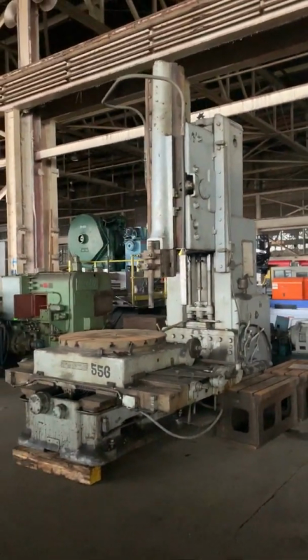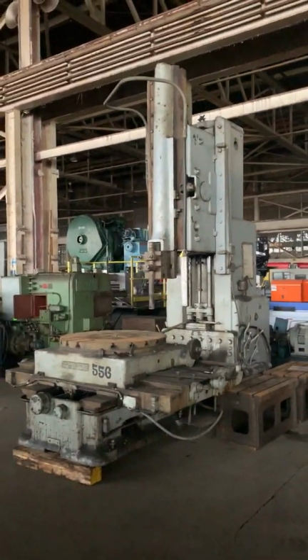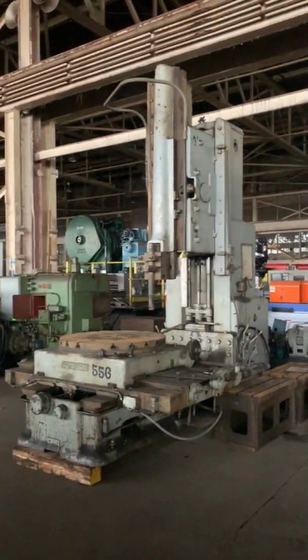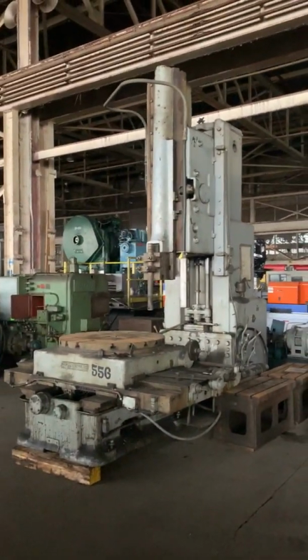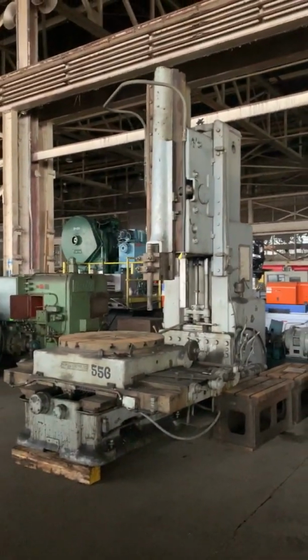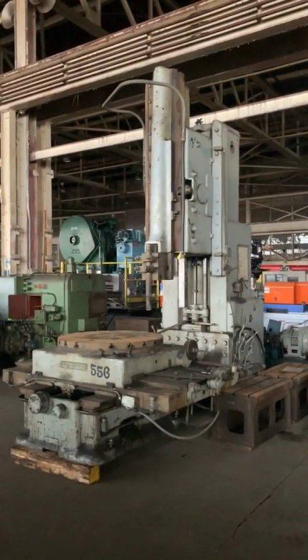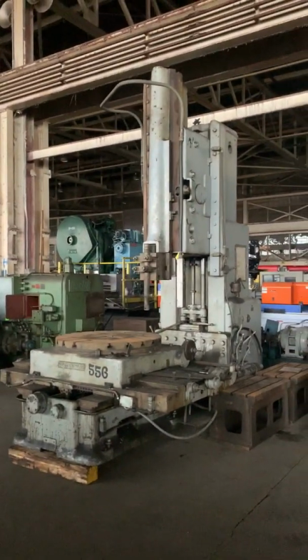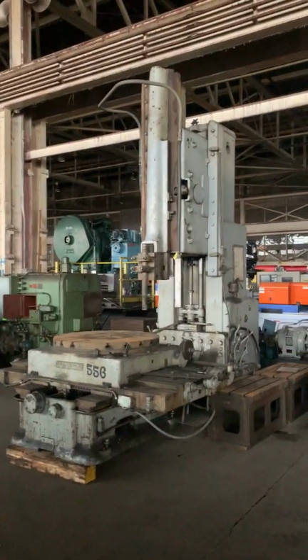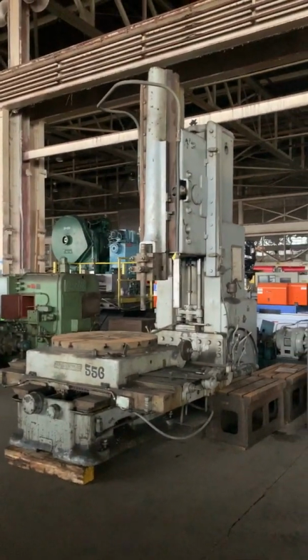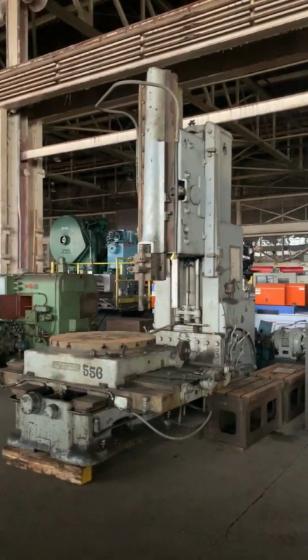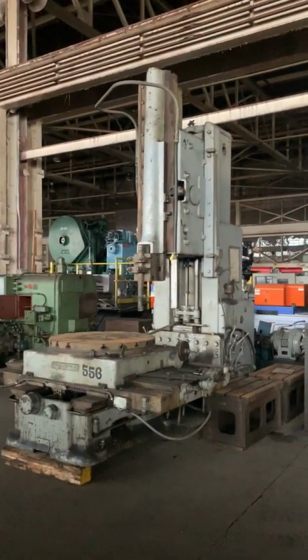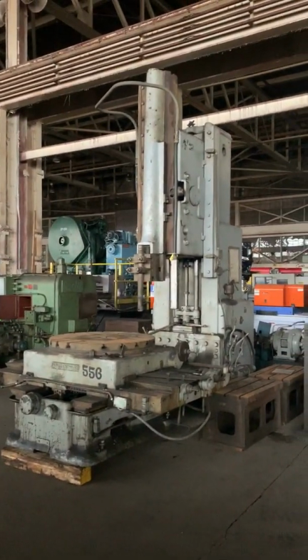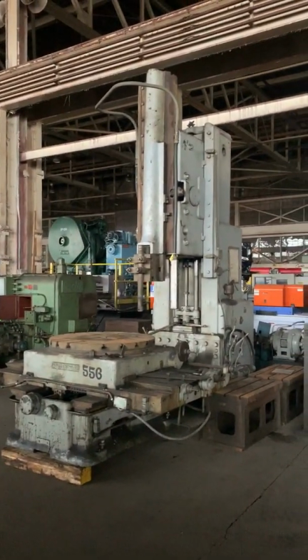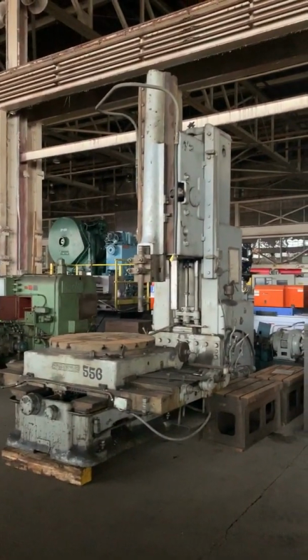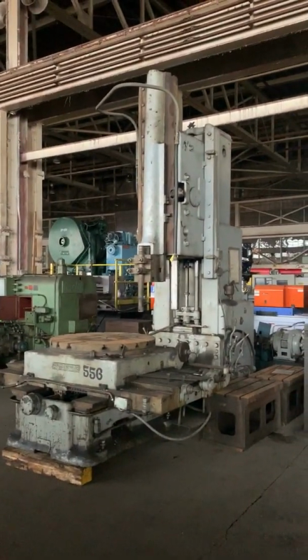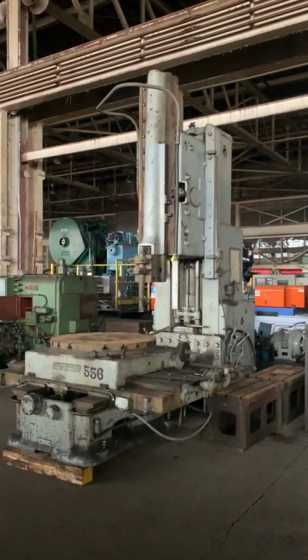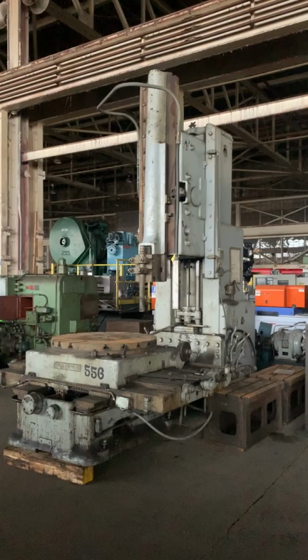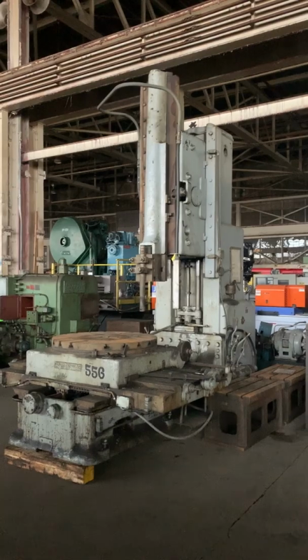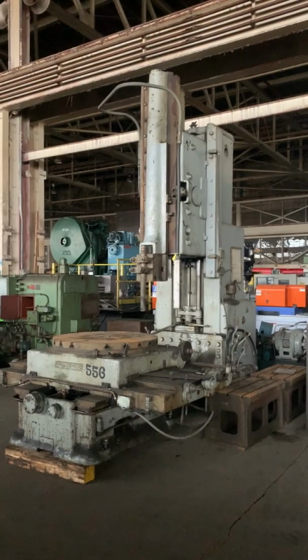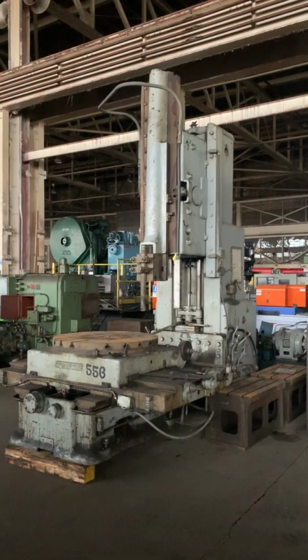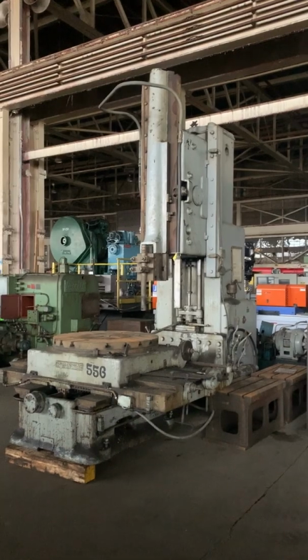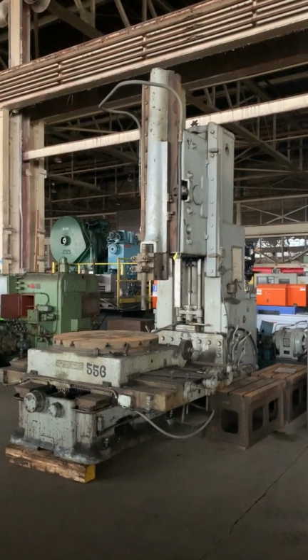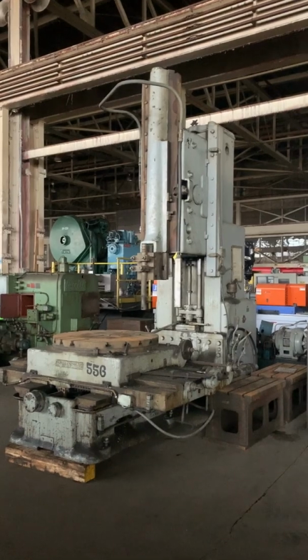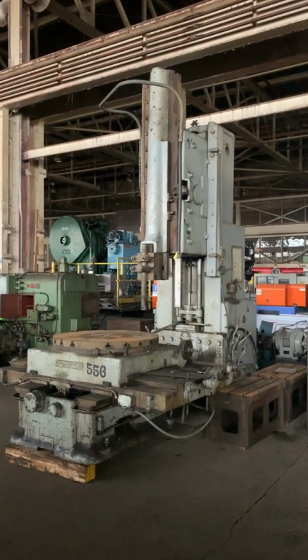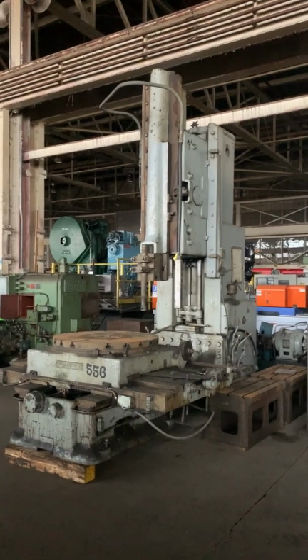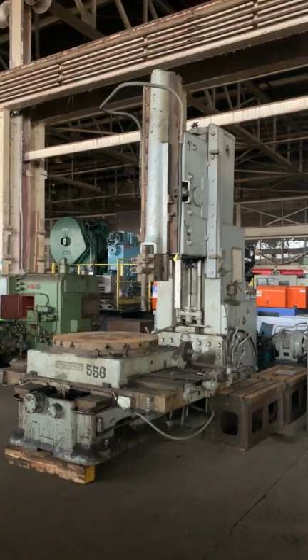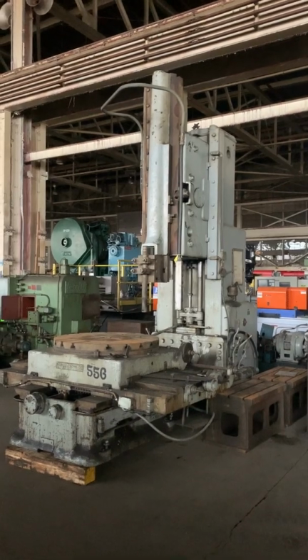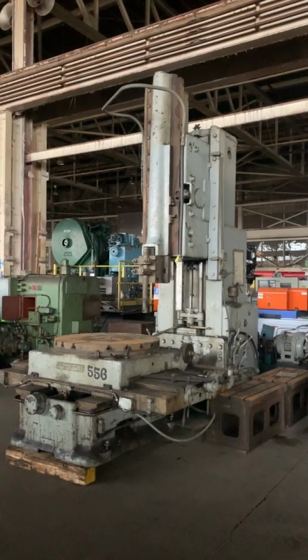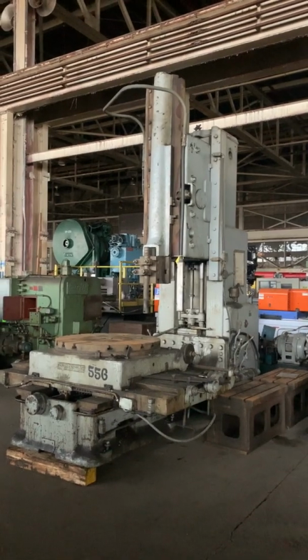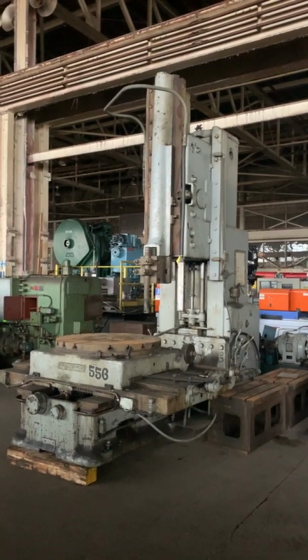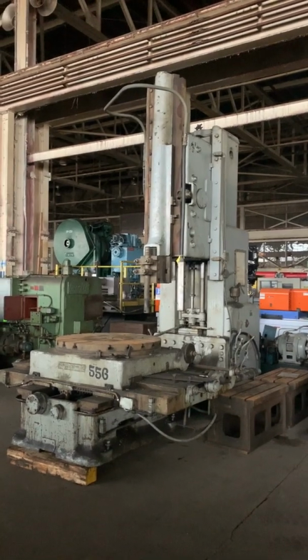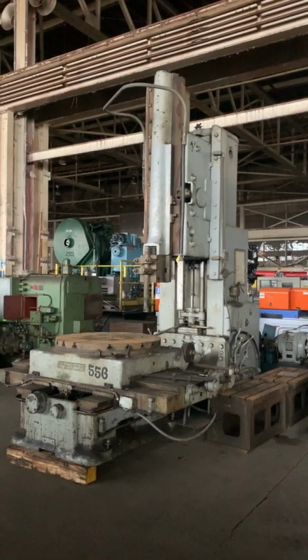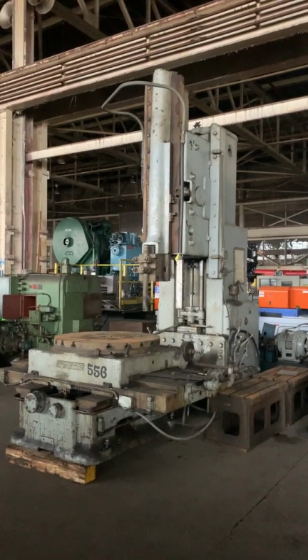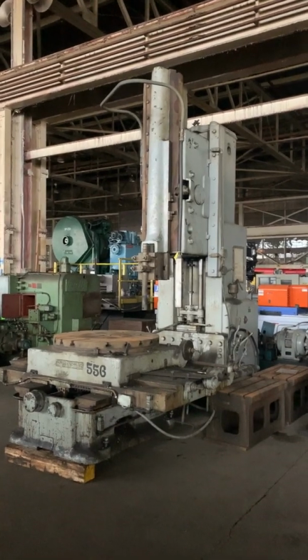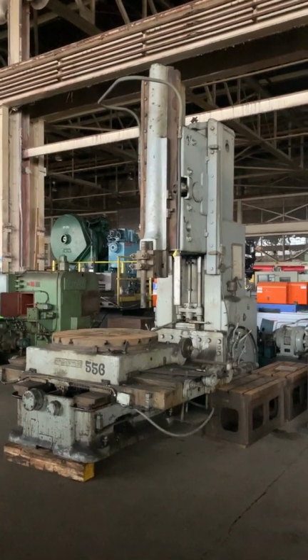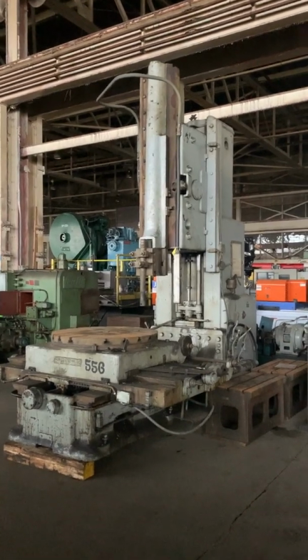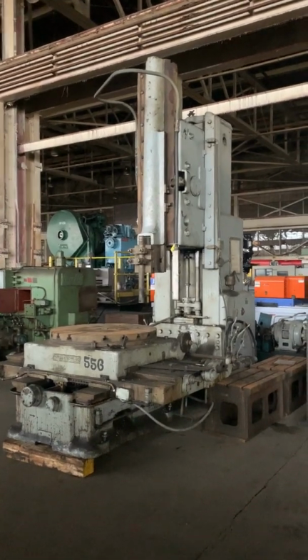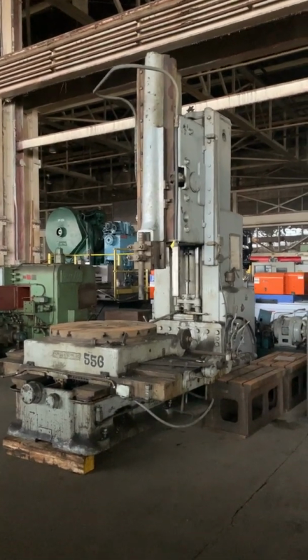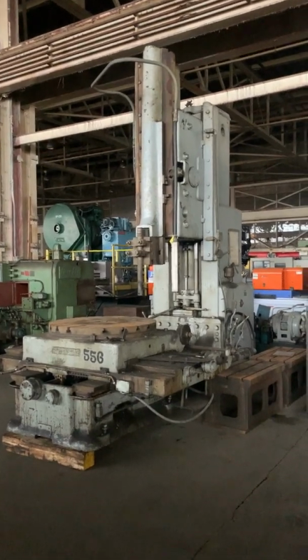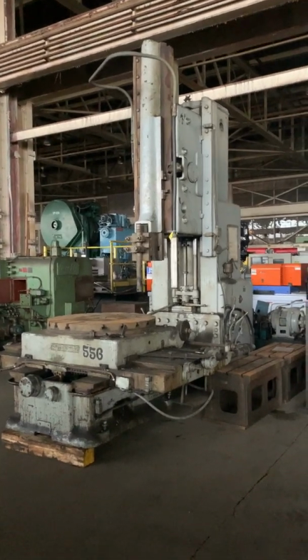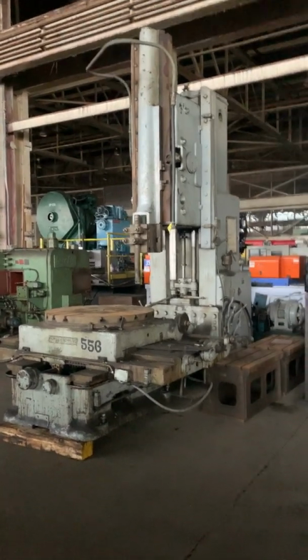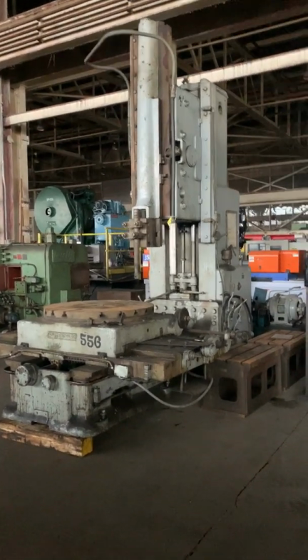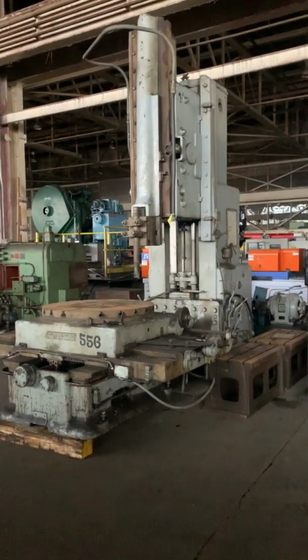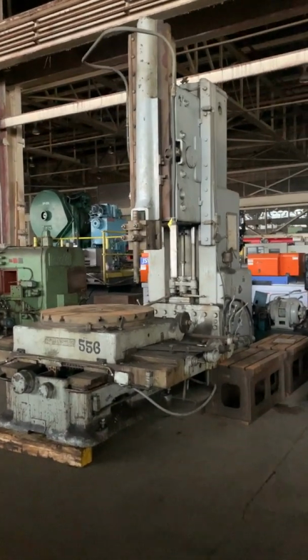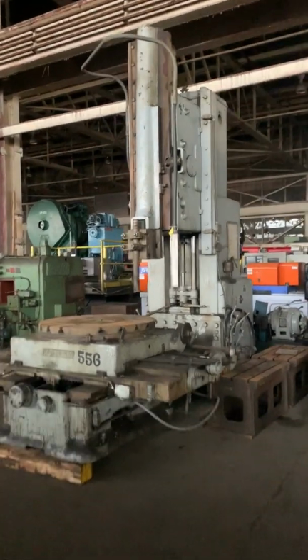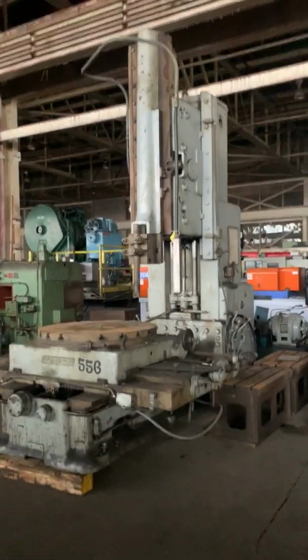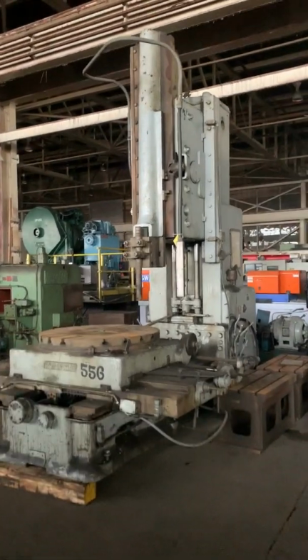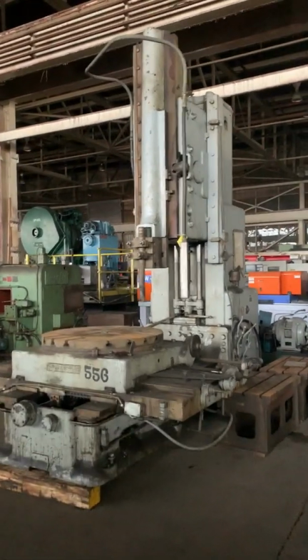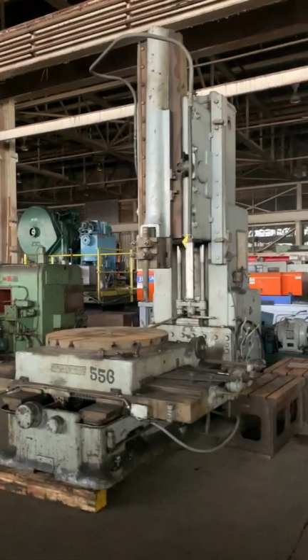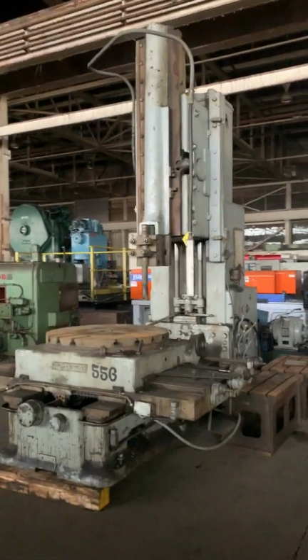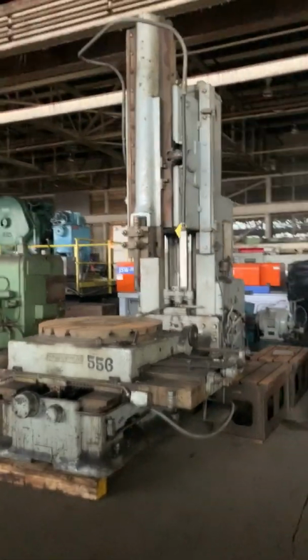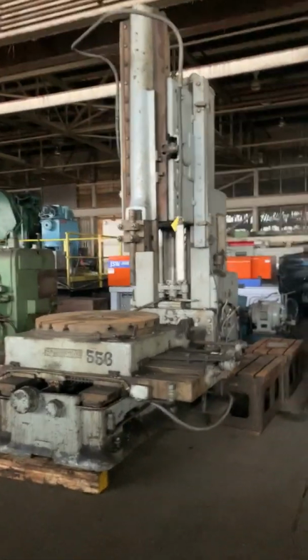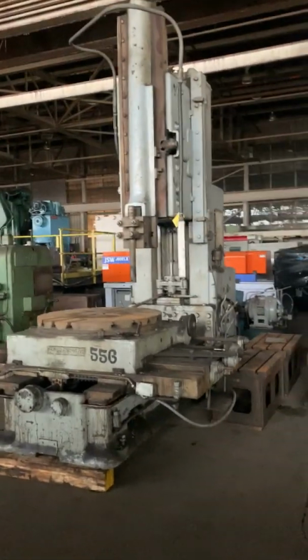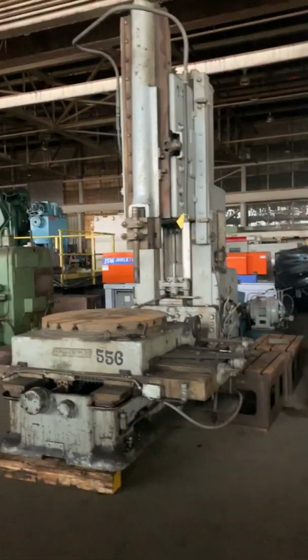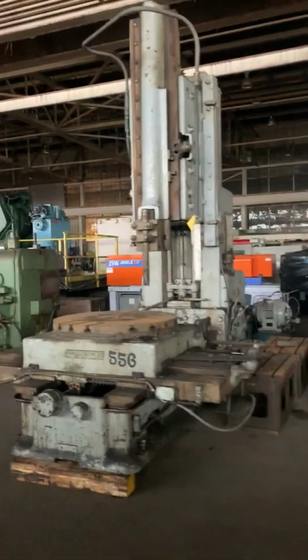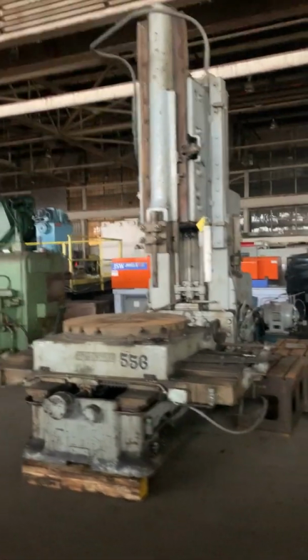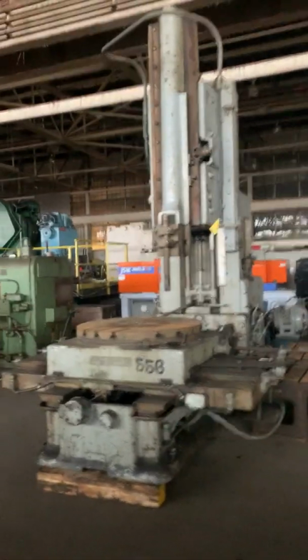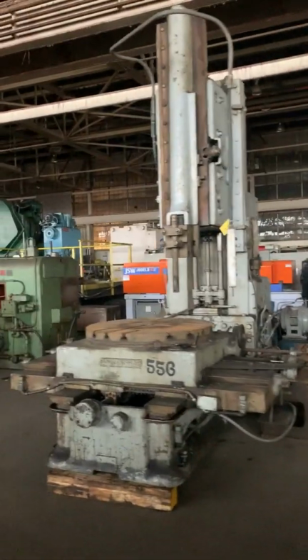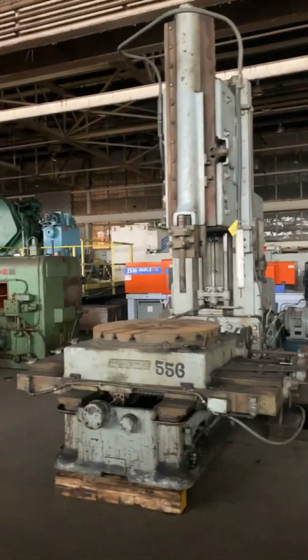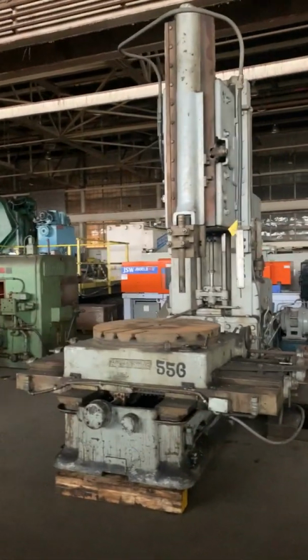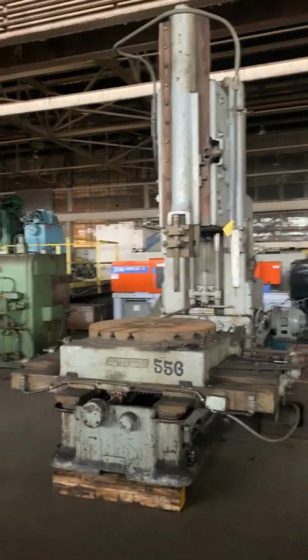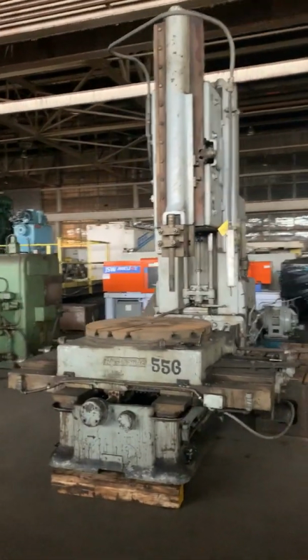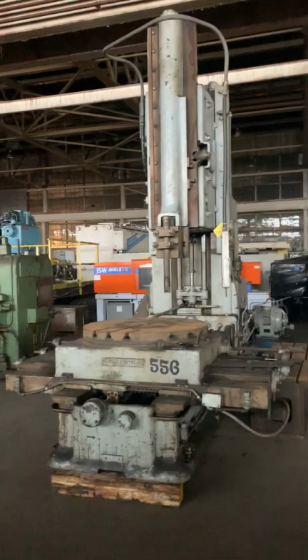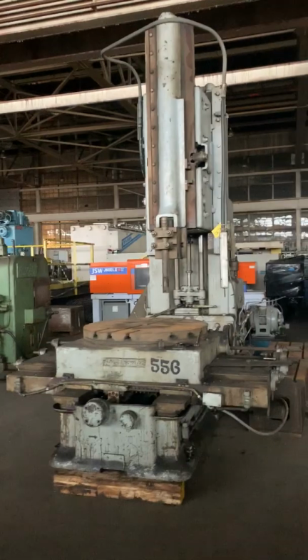There you have it. You don't see too many of these big slotters out there, and this one's in good working condition.